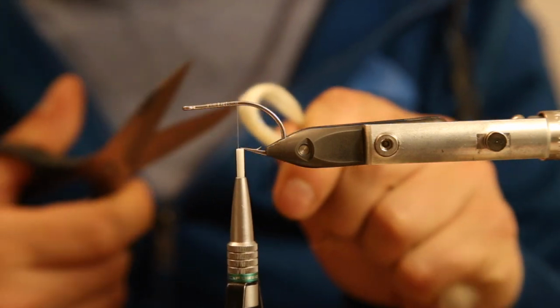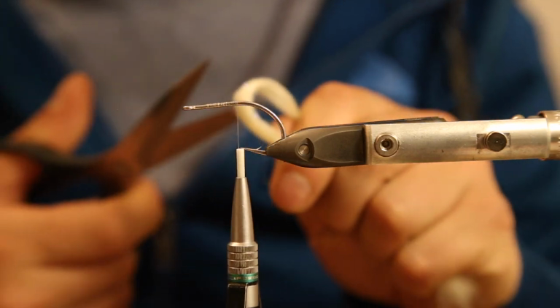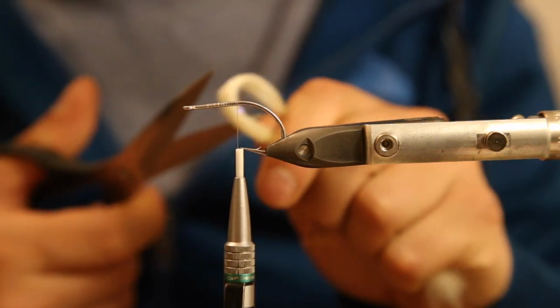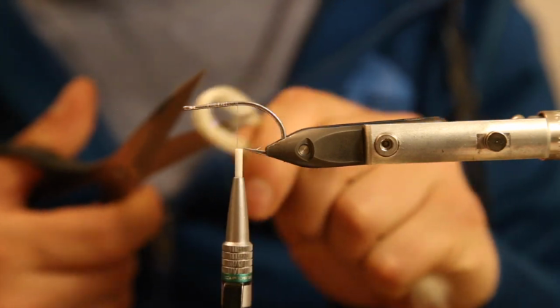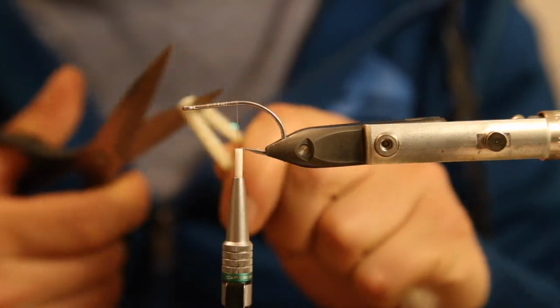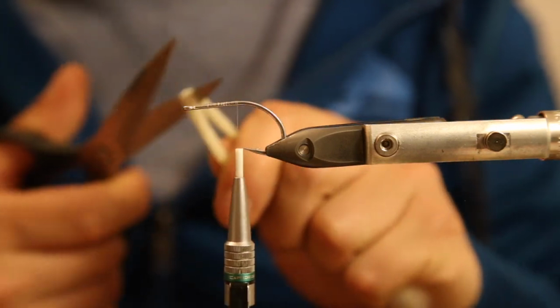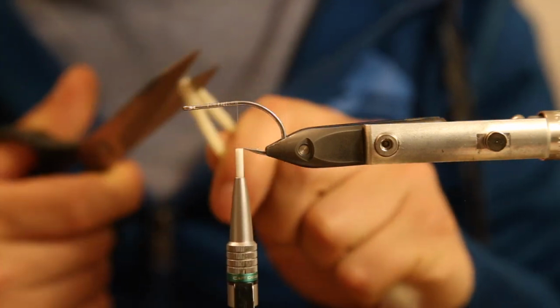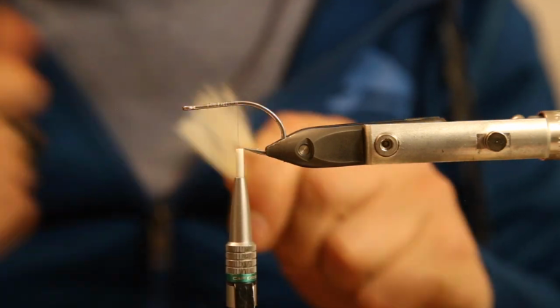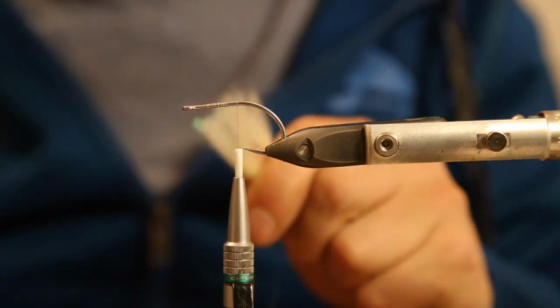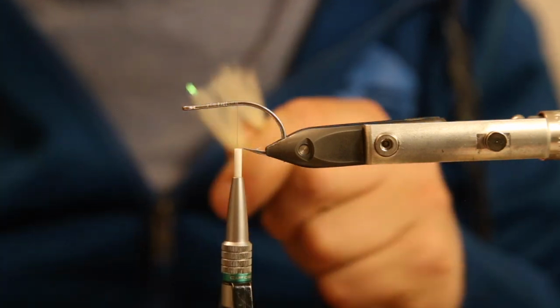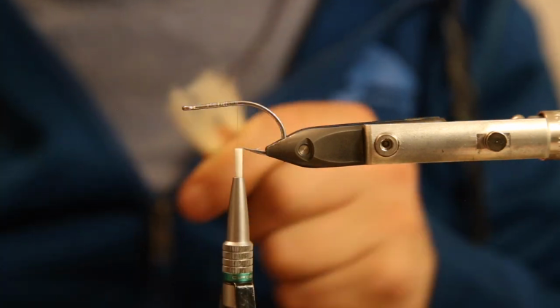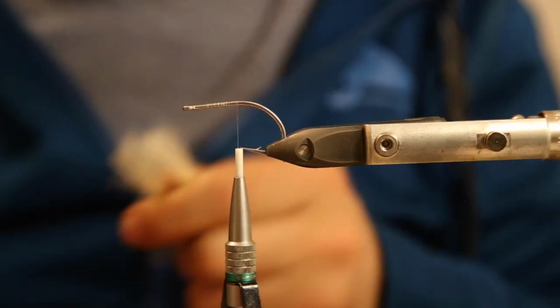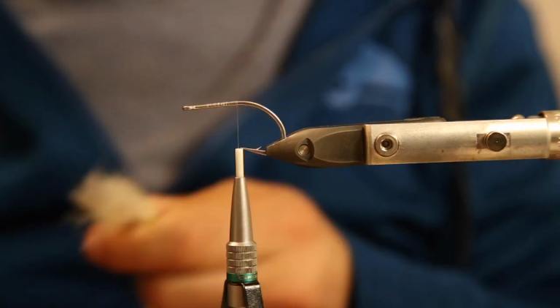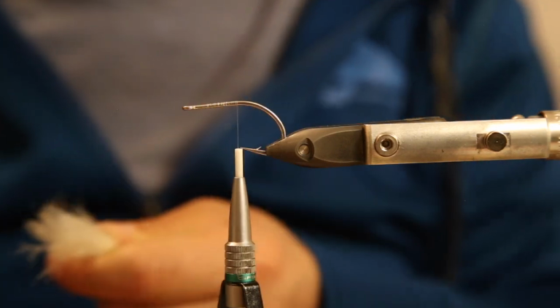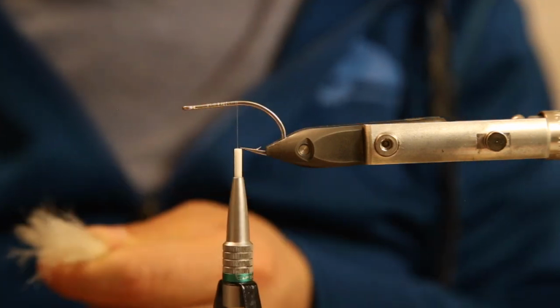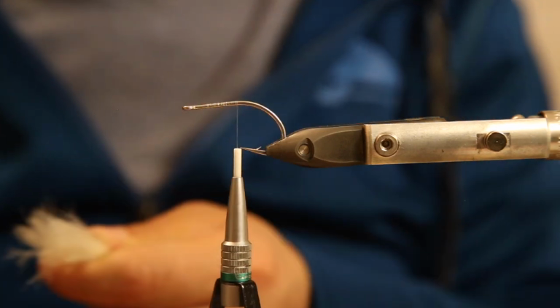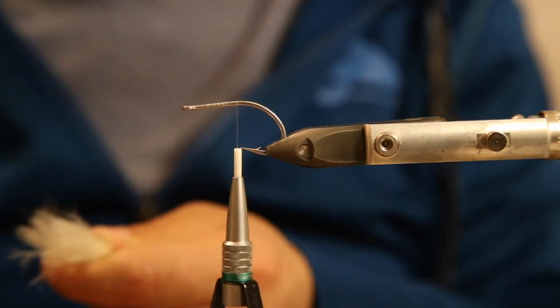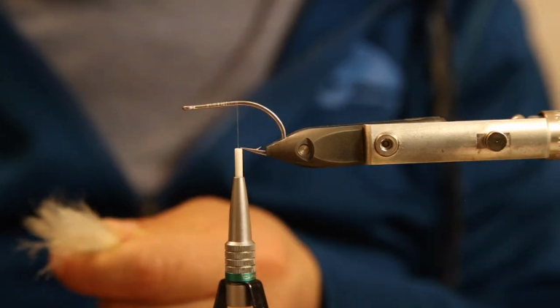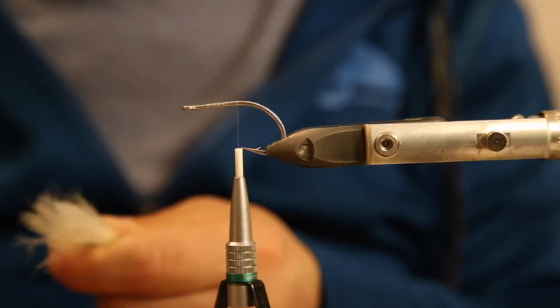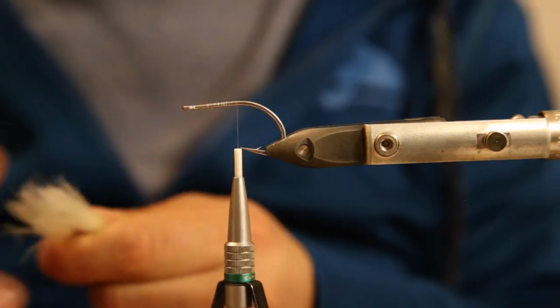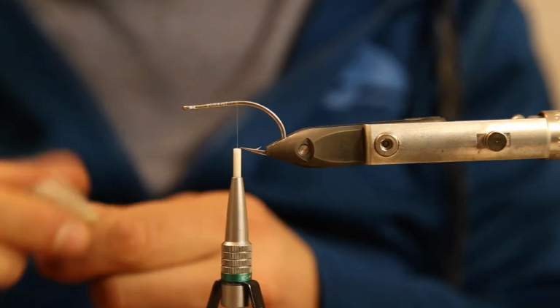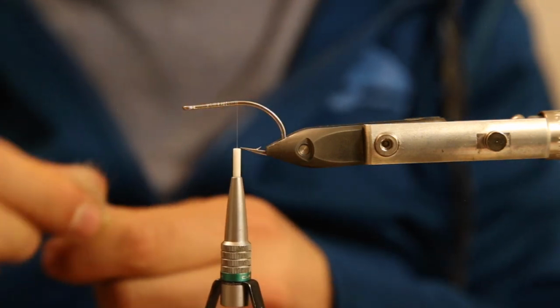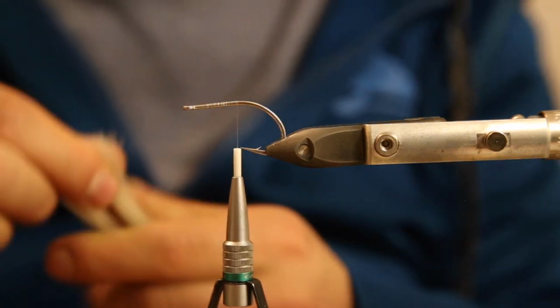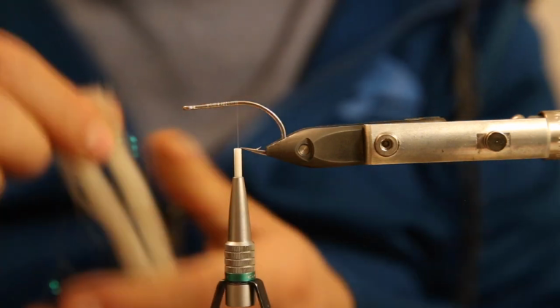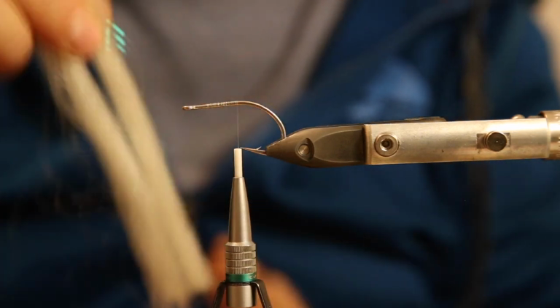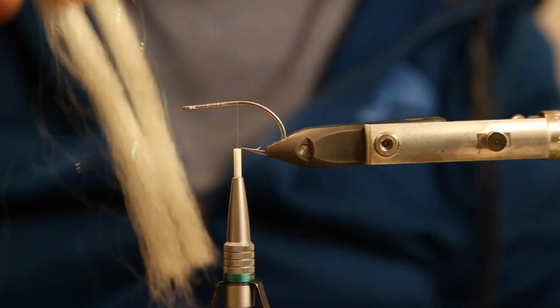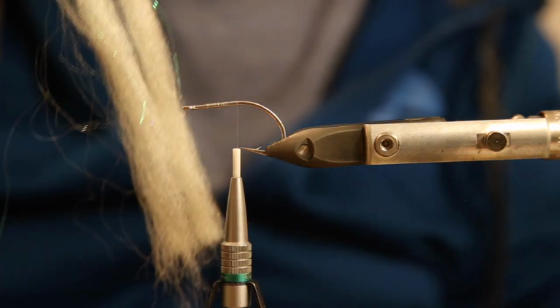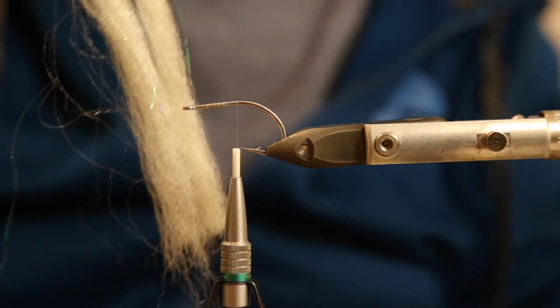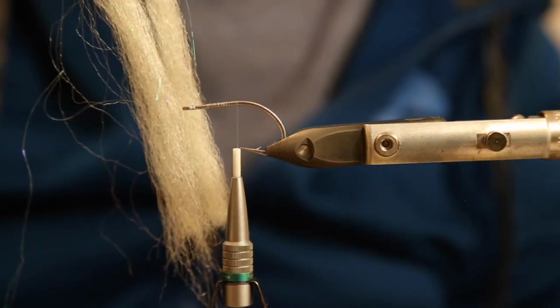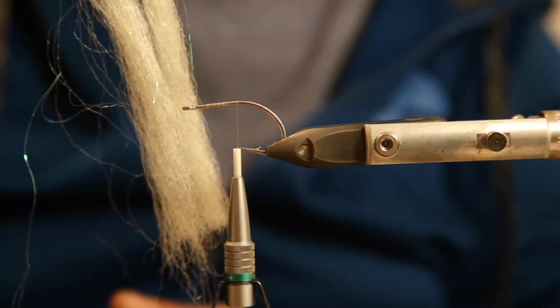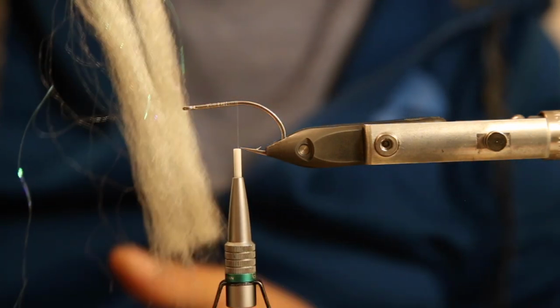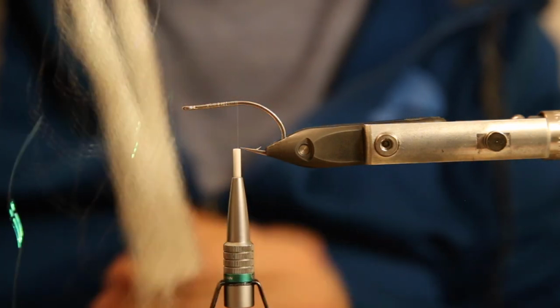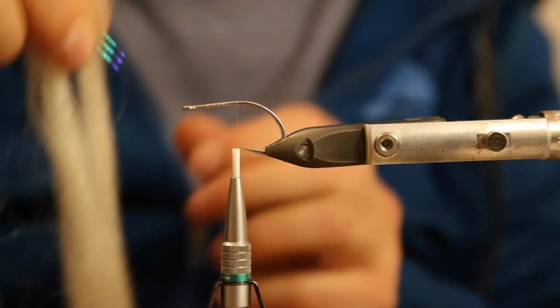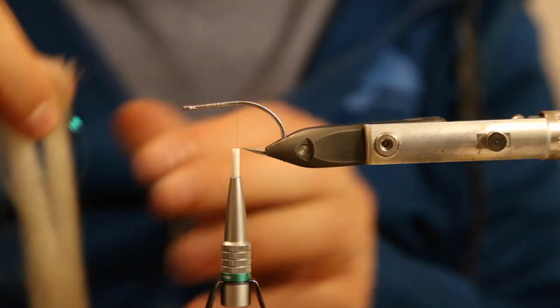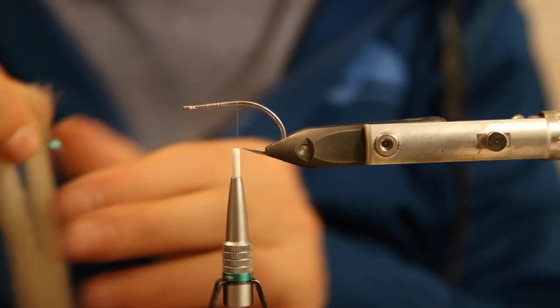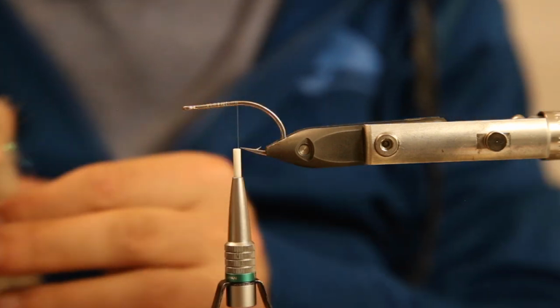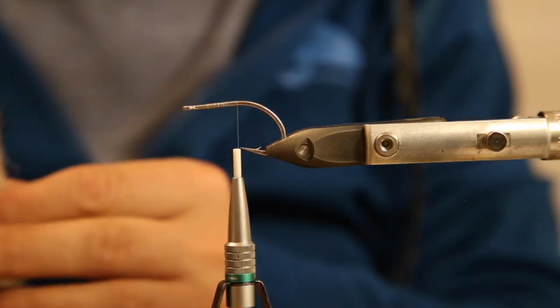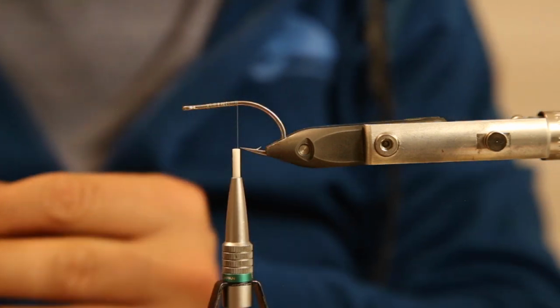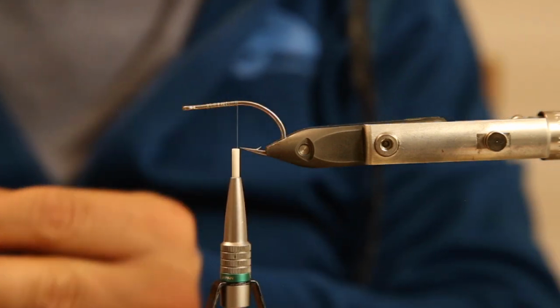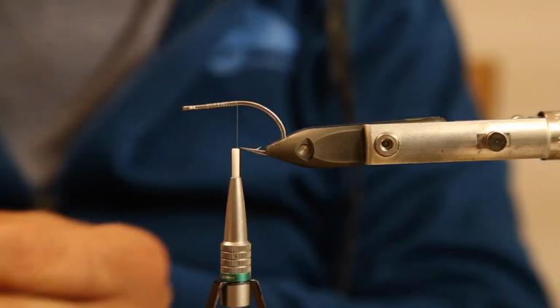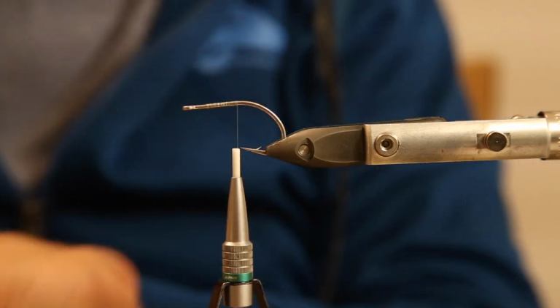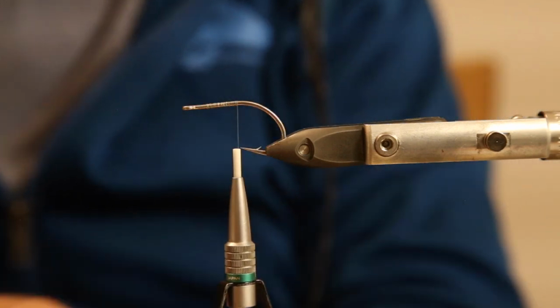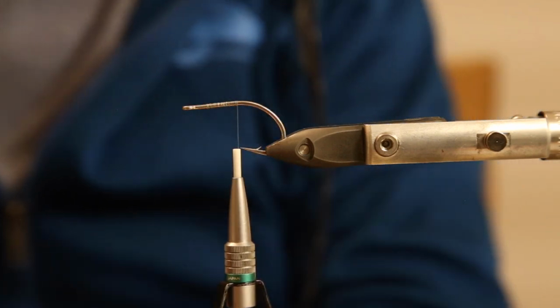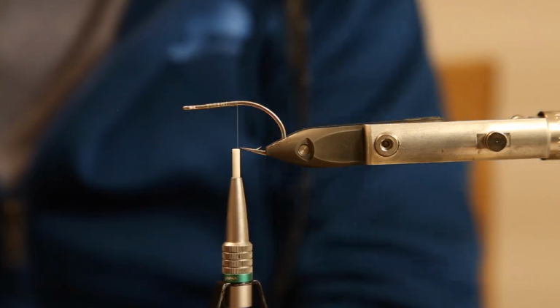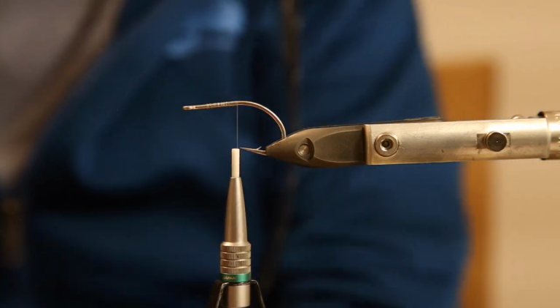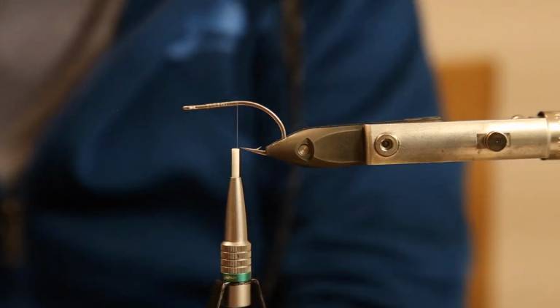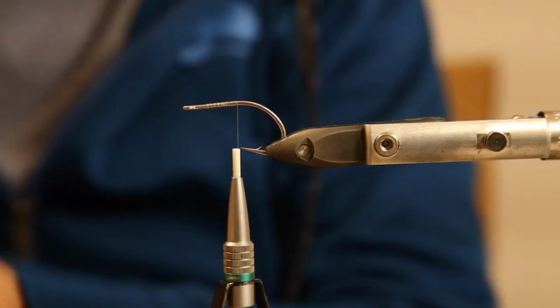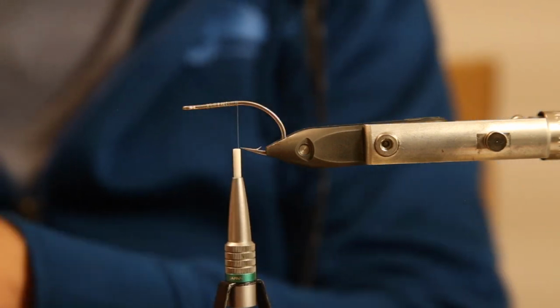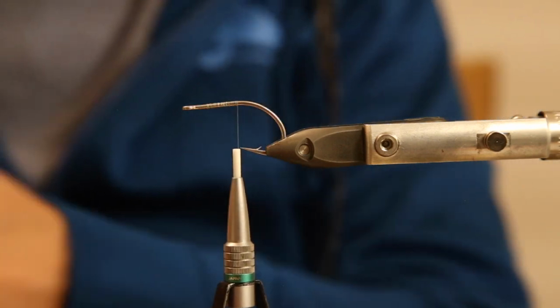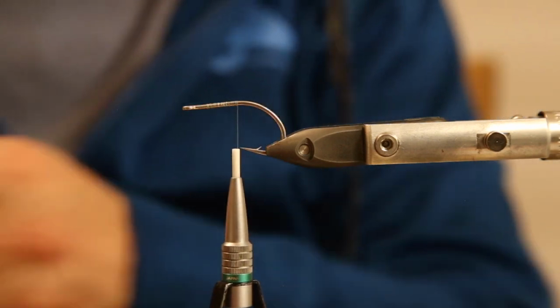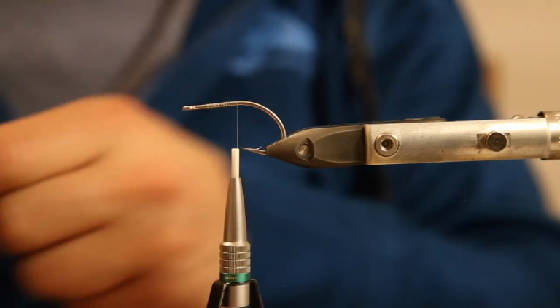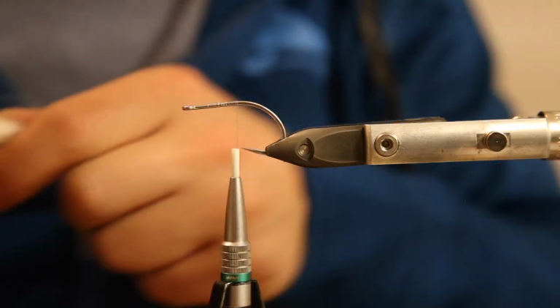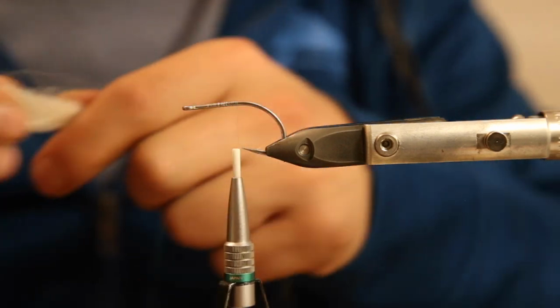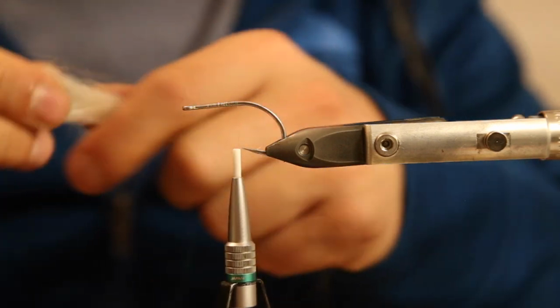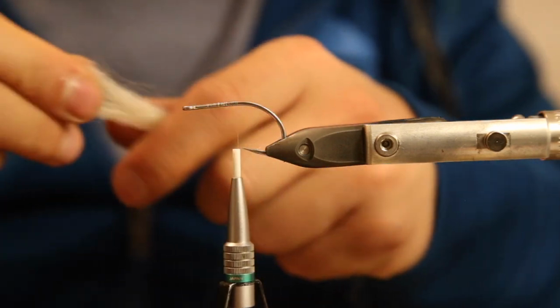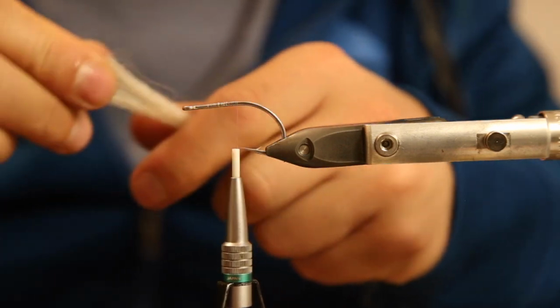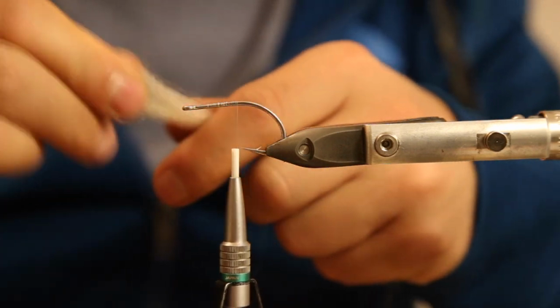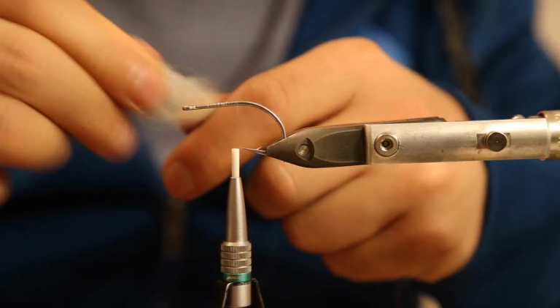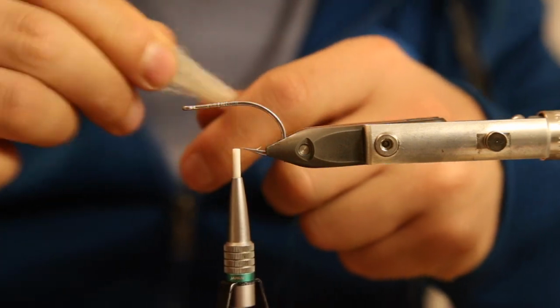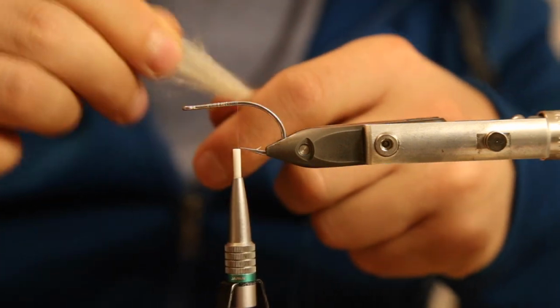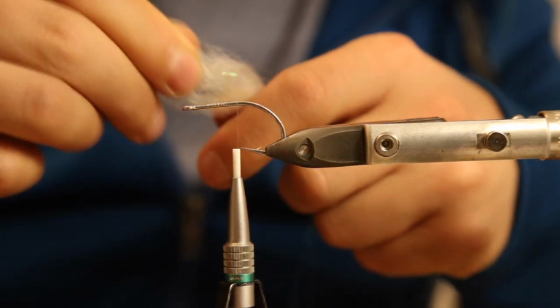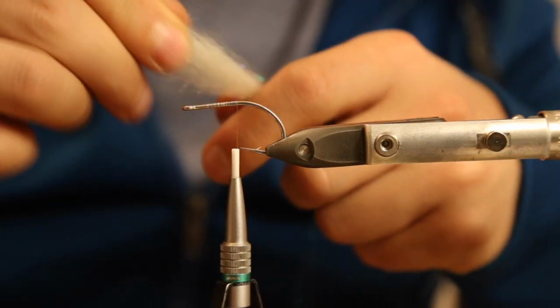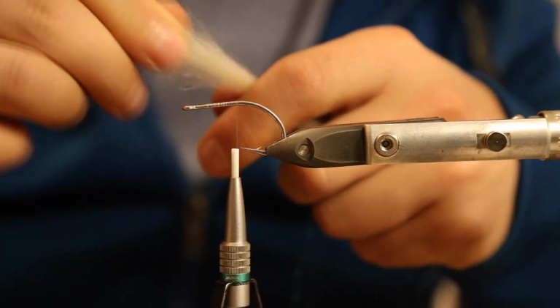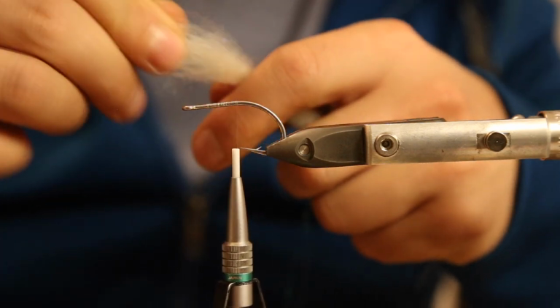If you want to save a couple of bucks, which I can understand, then definitely take the fake fibers and just mix in some flash and some angel hair - whatever will do the trick. So we cut them in half to get the length for the tail, and just taper them a bit.